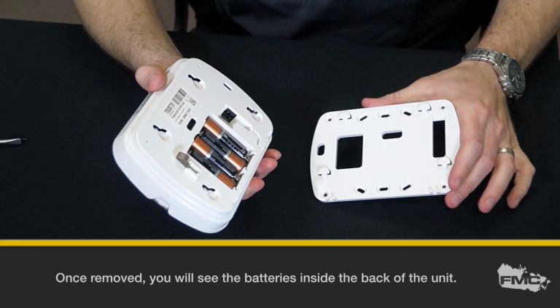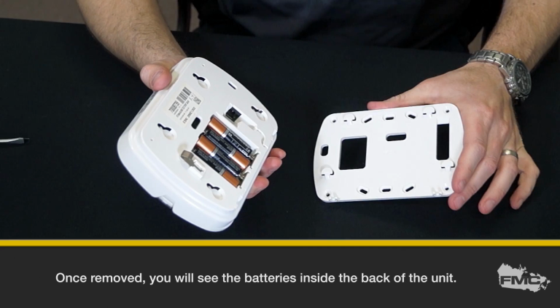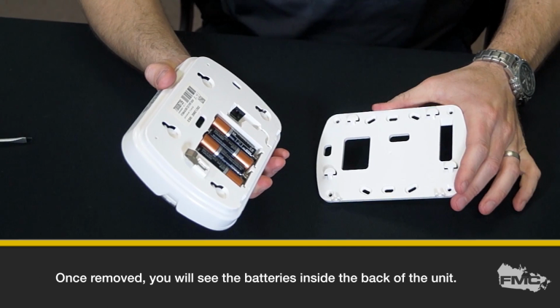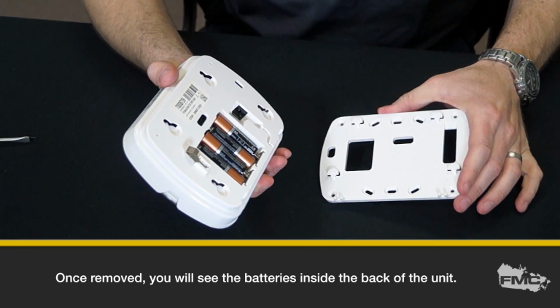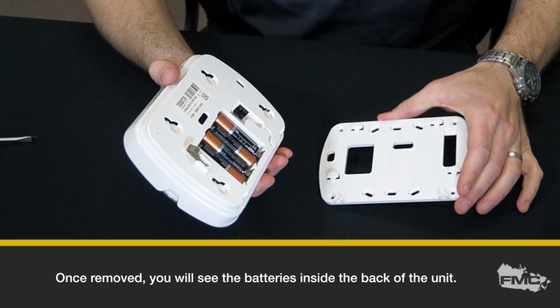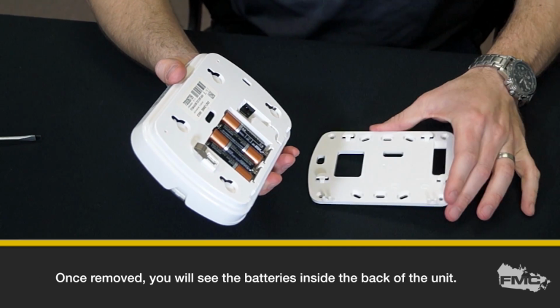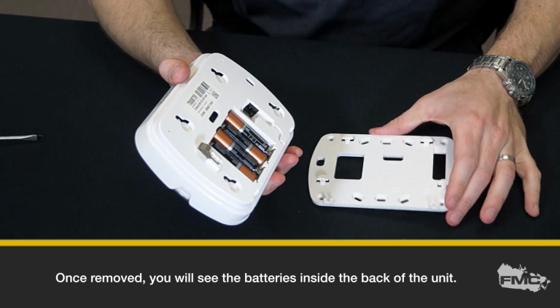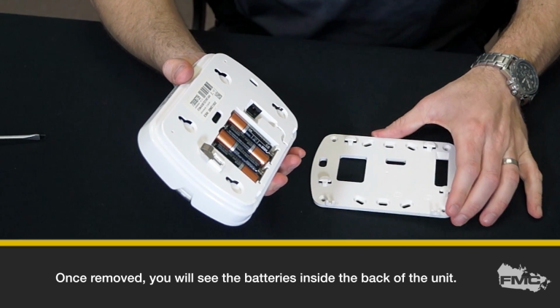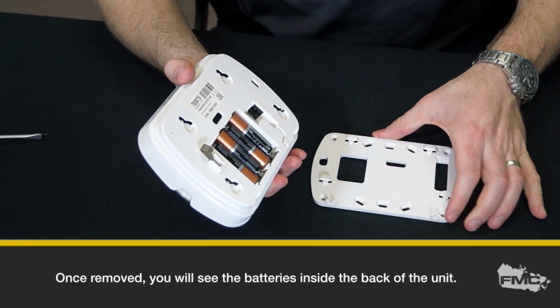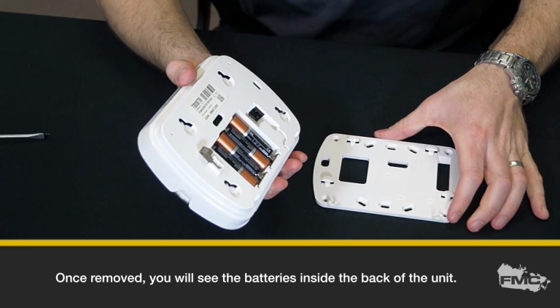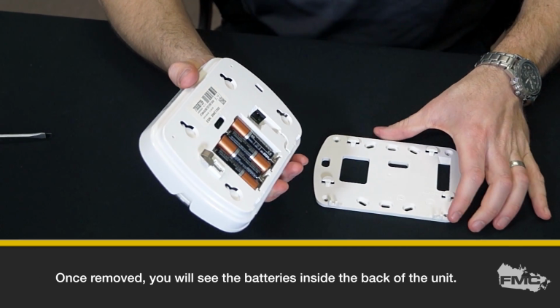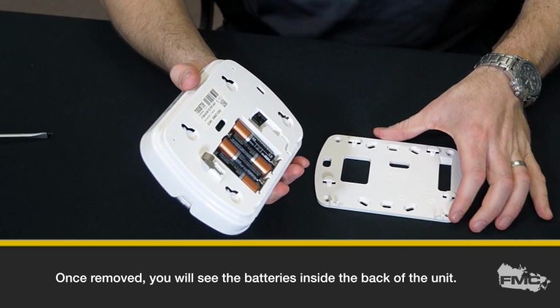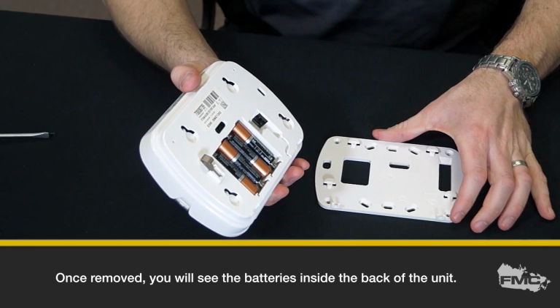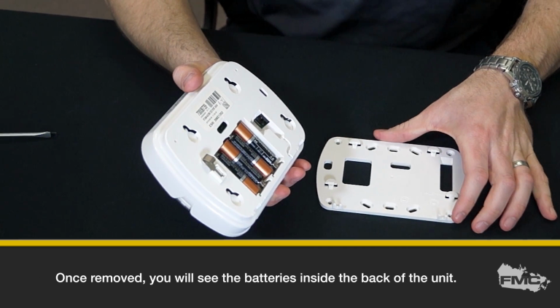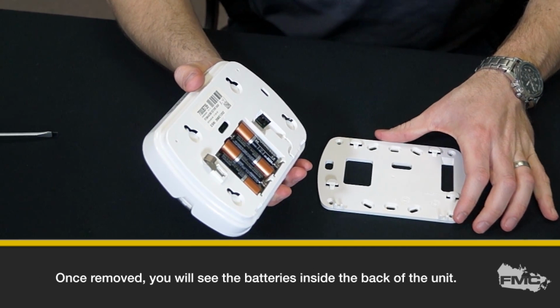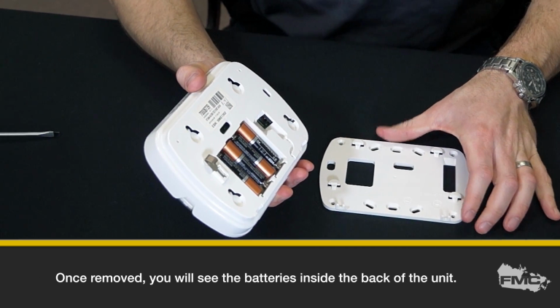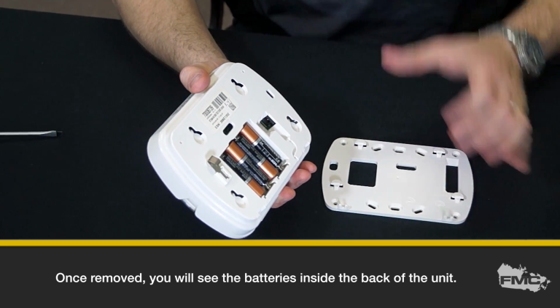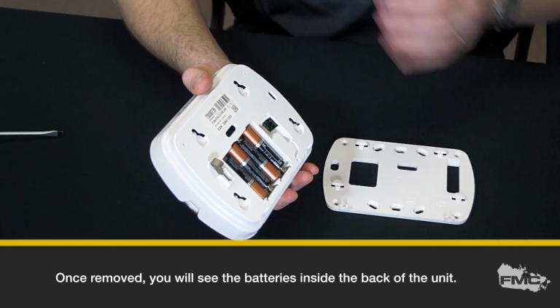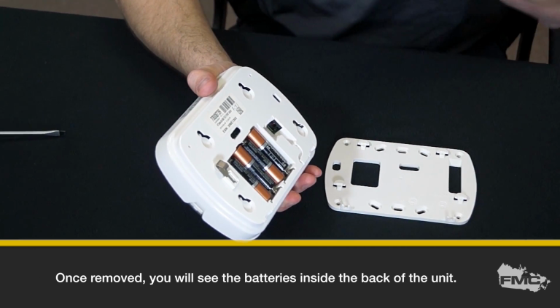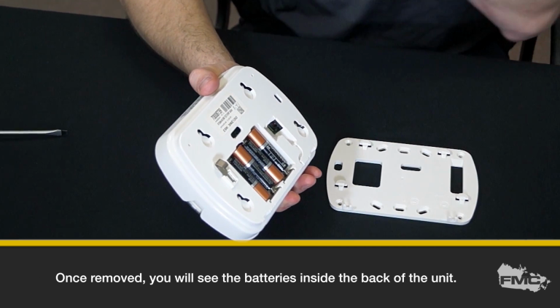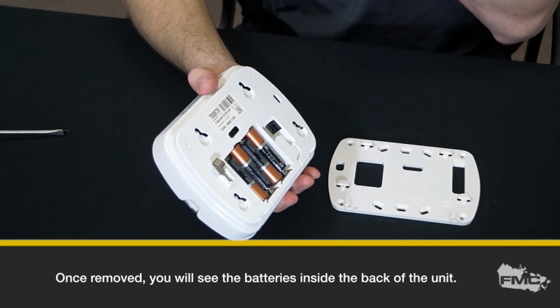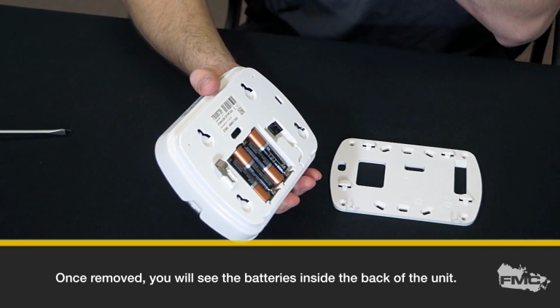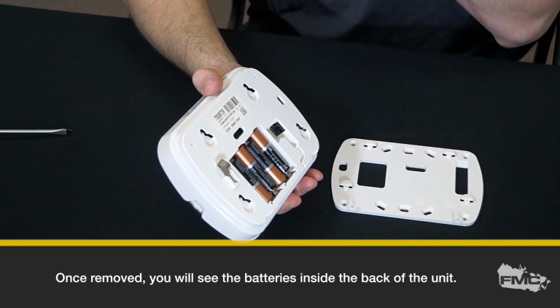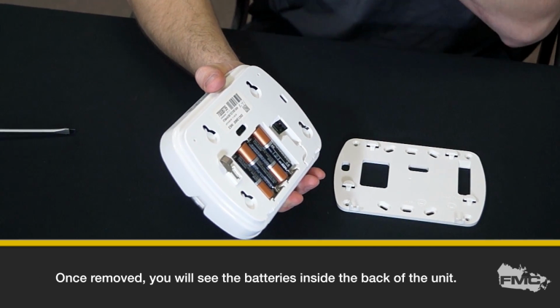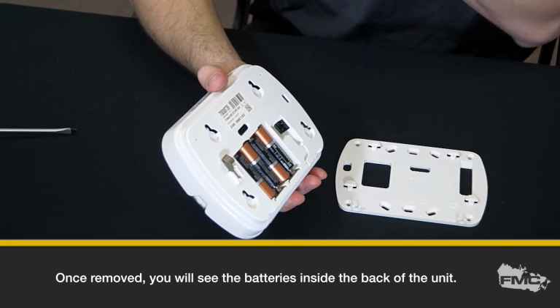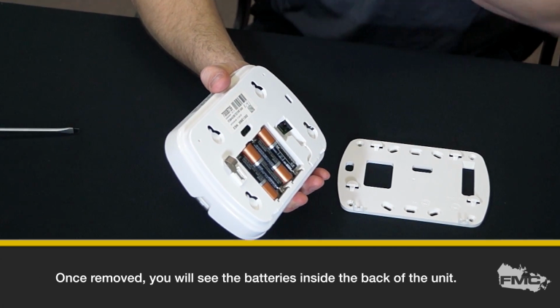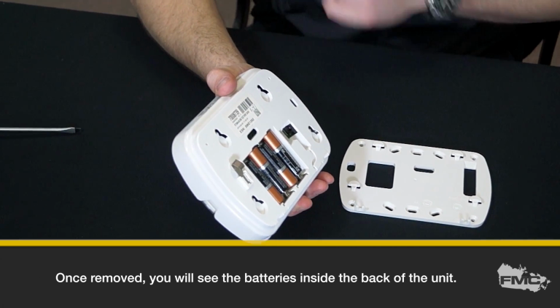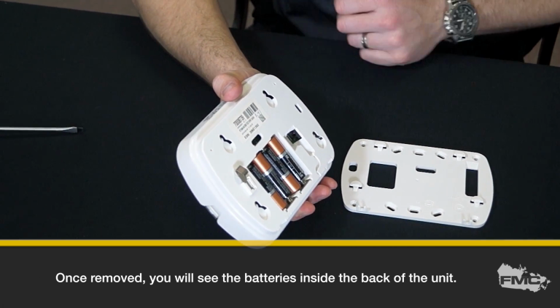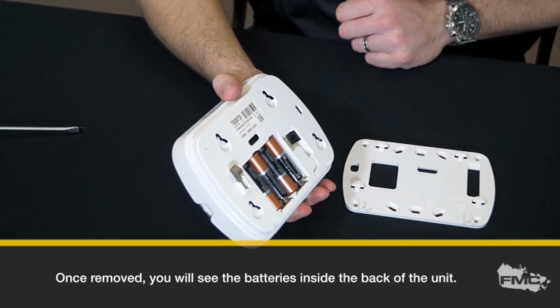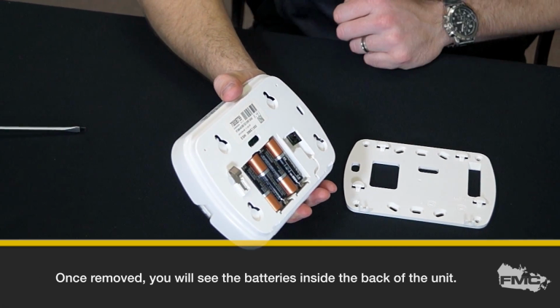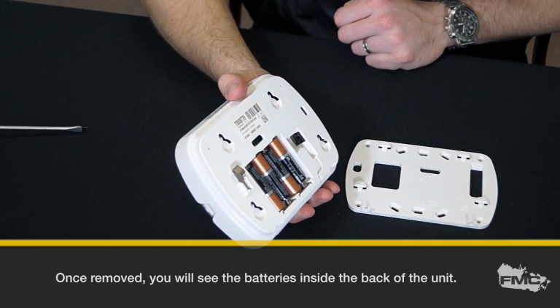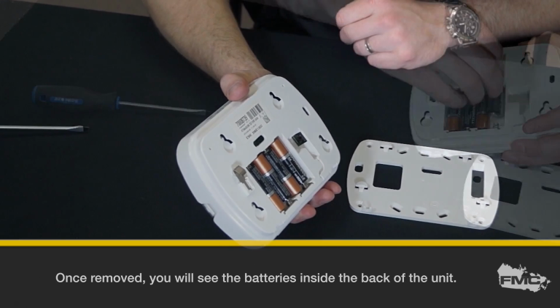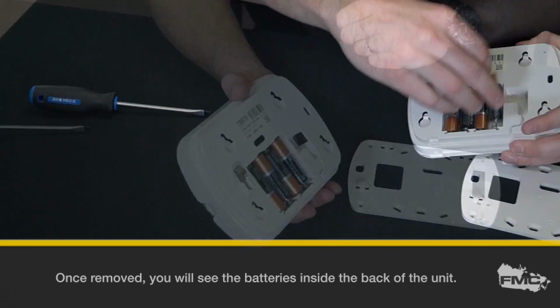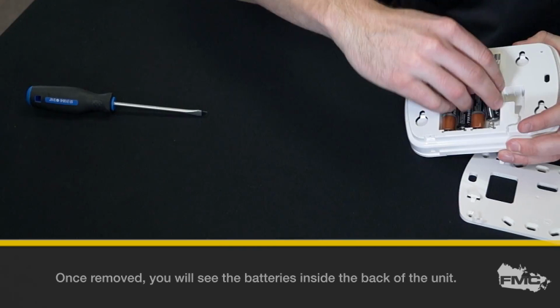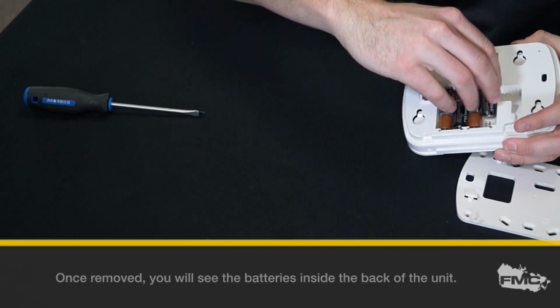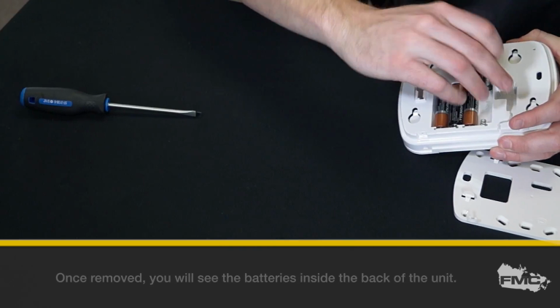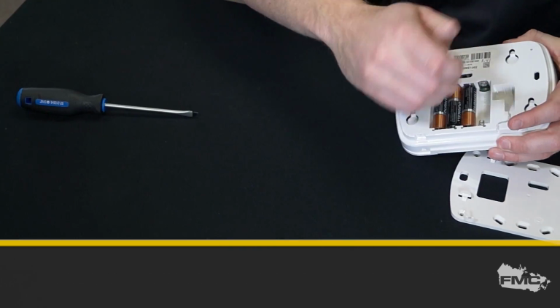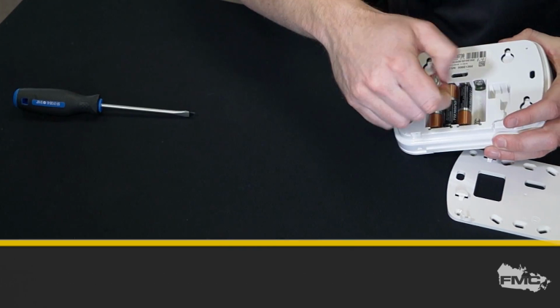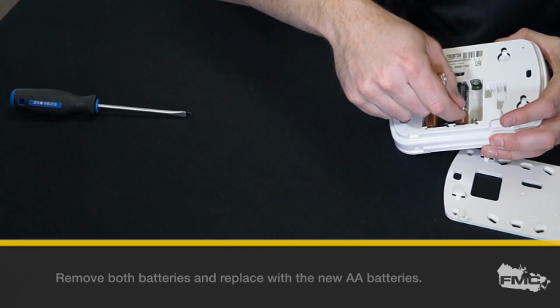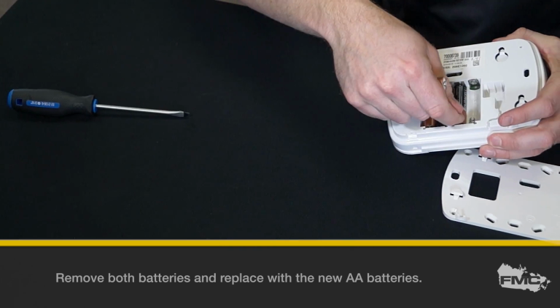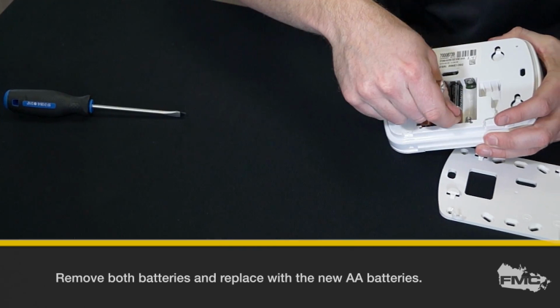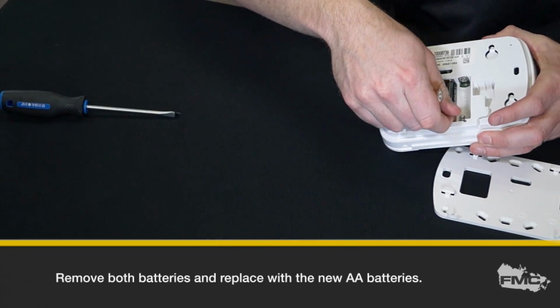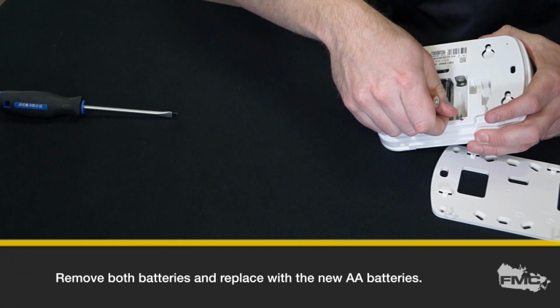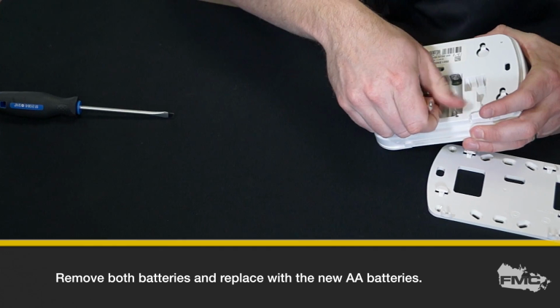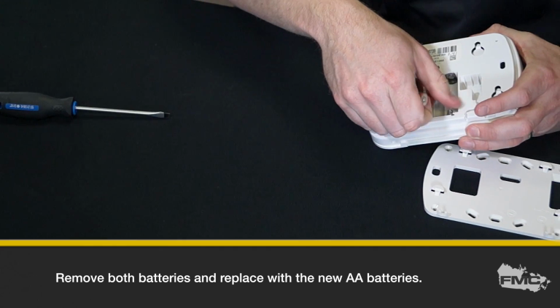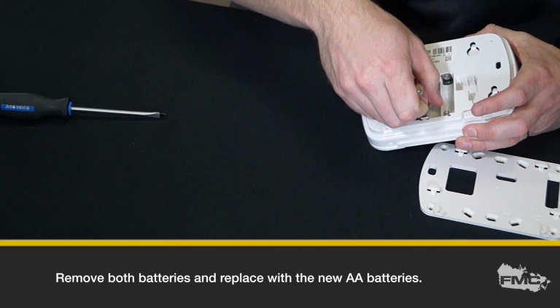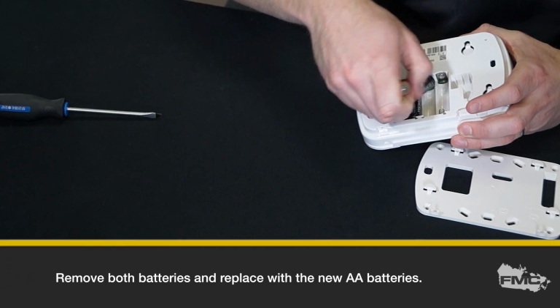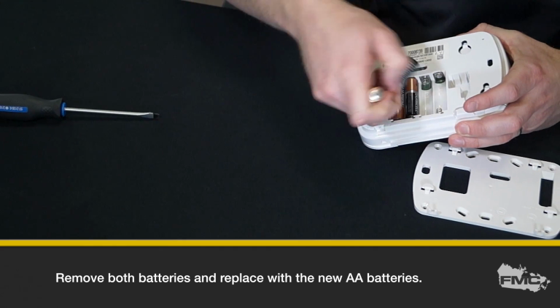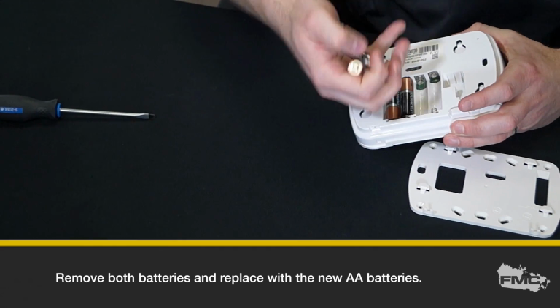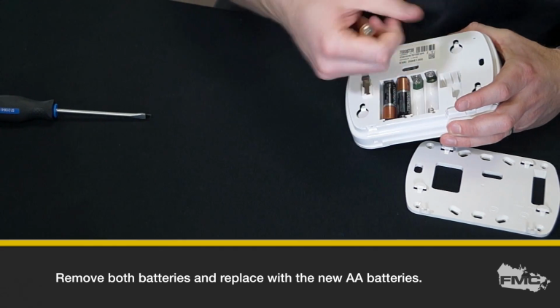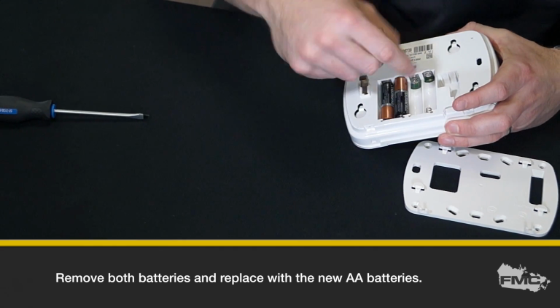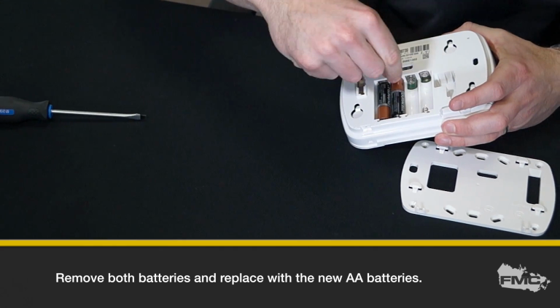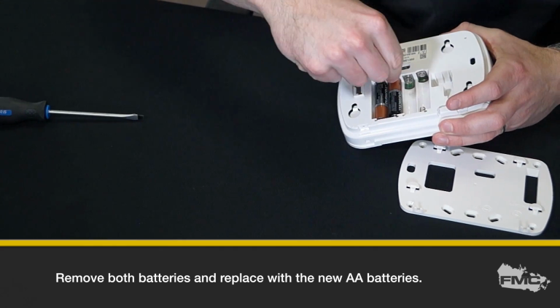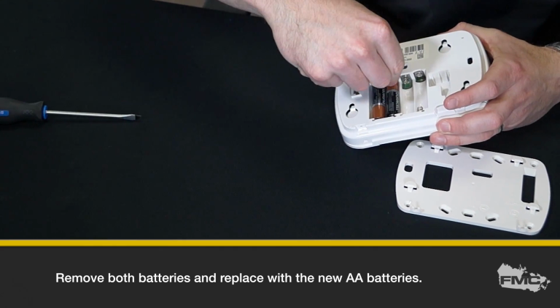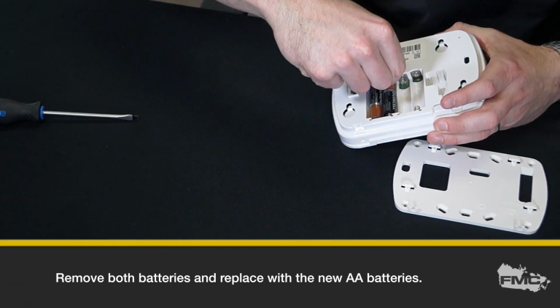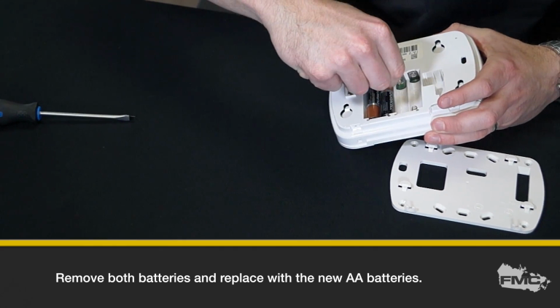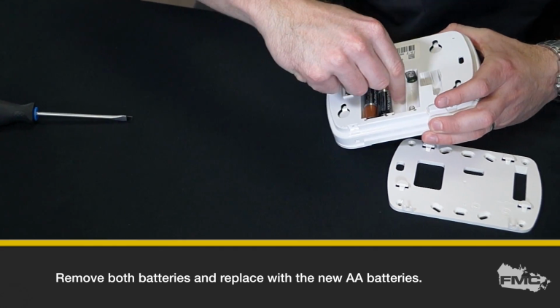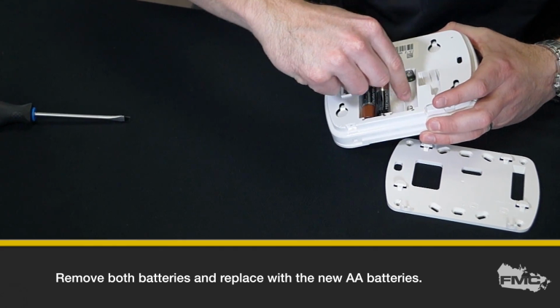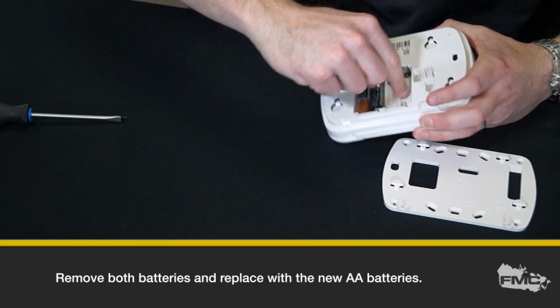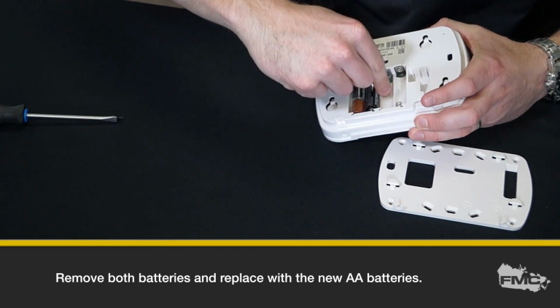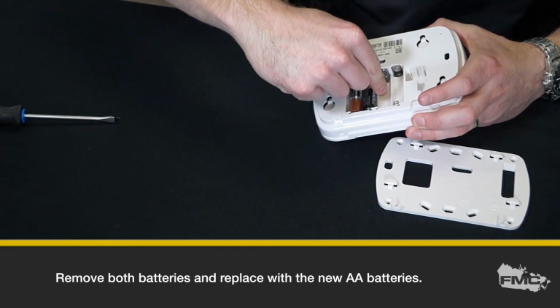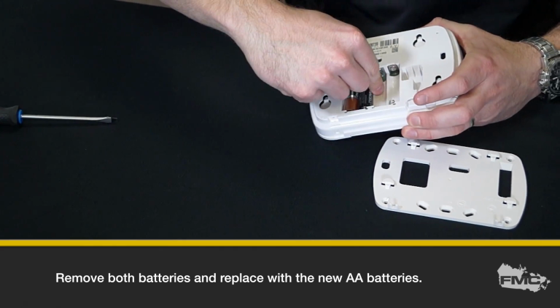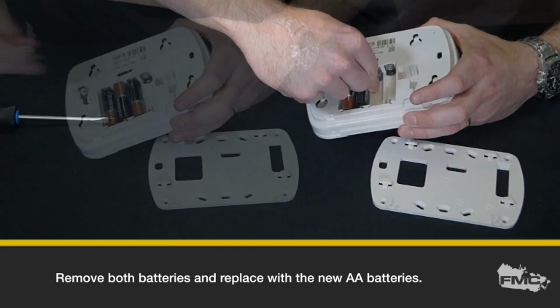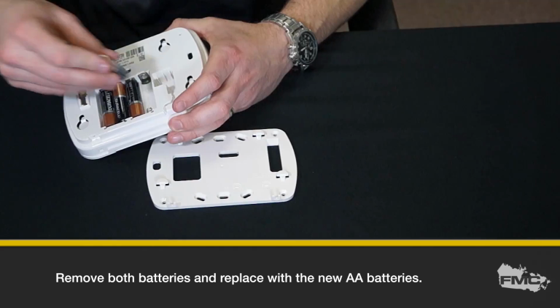Once removed, you will see the batteries inside the back of the unit. Remove the batteries and replace with the new AA batteries.